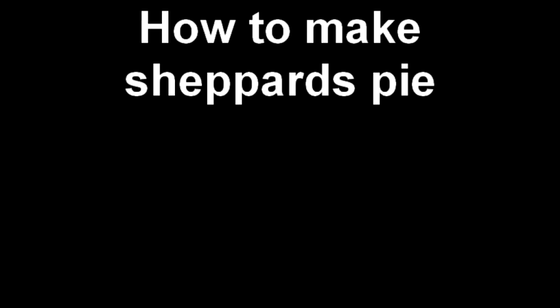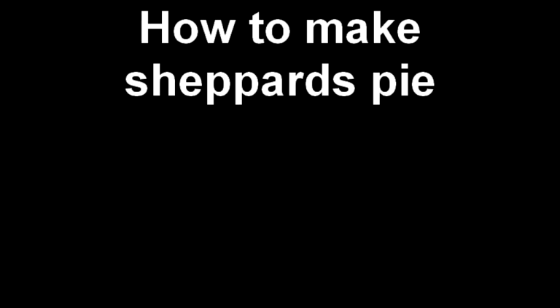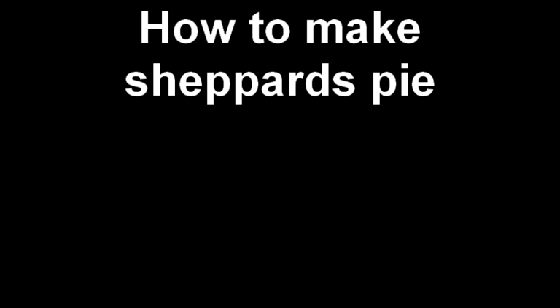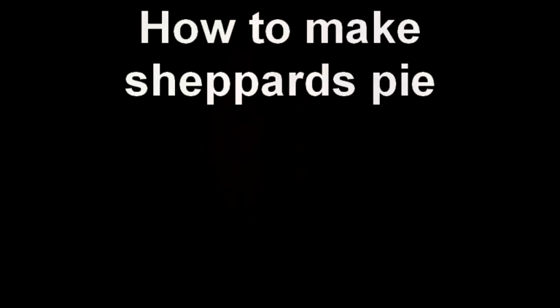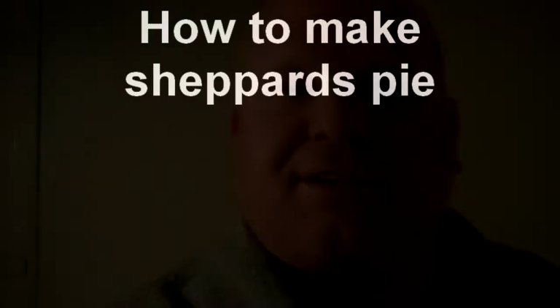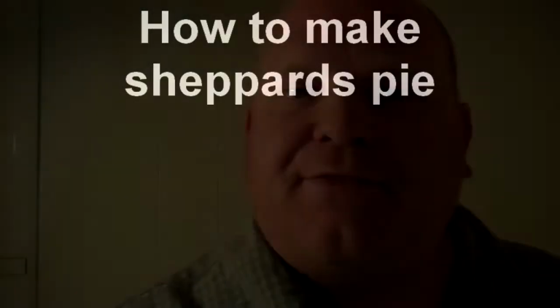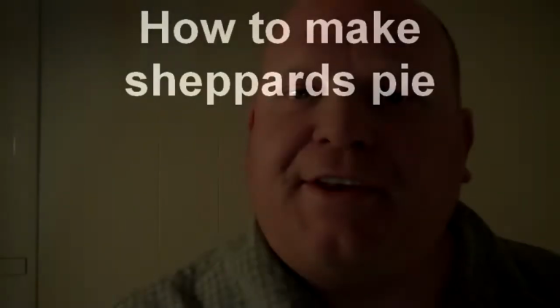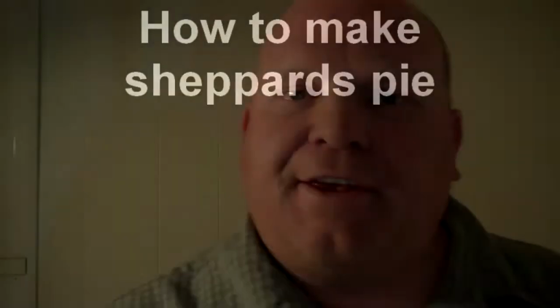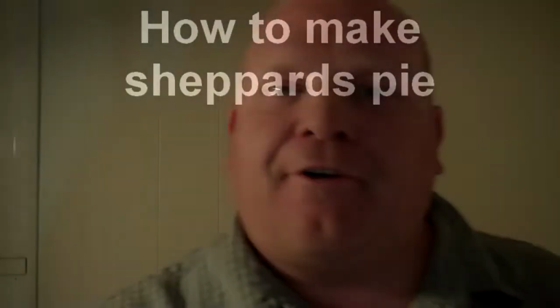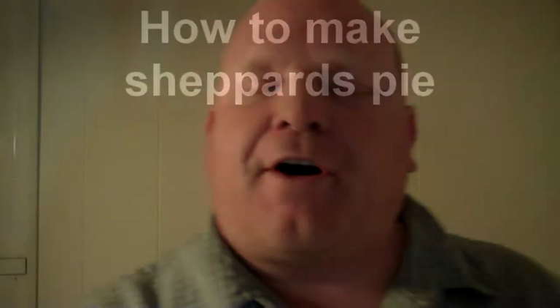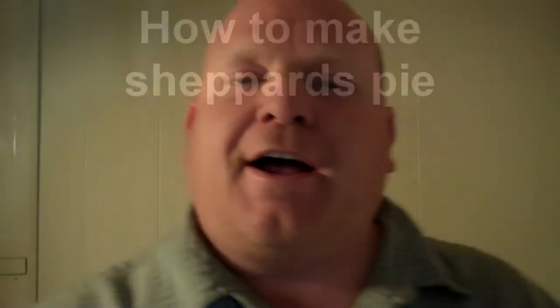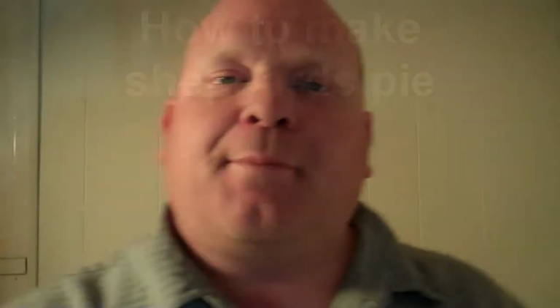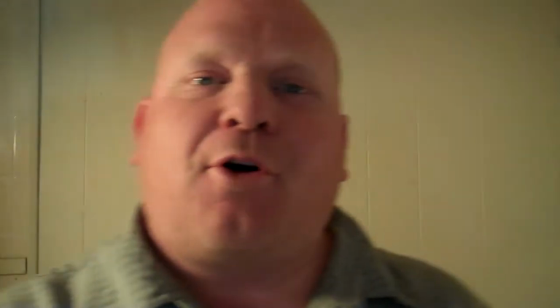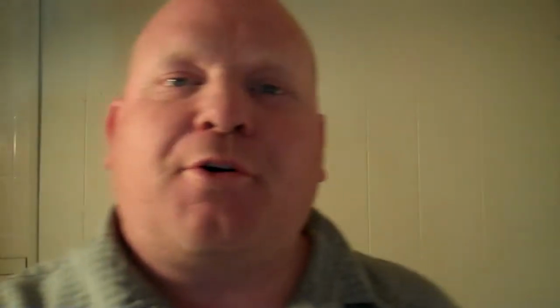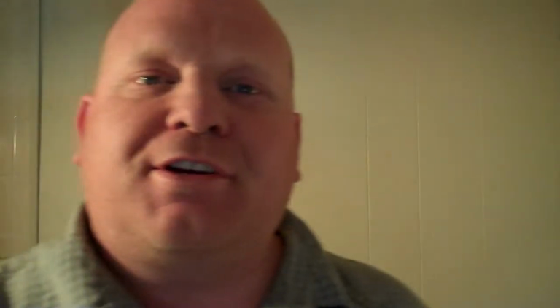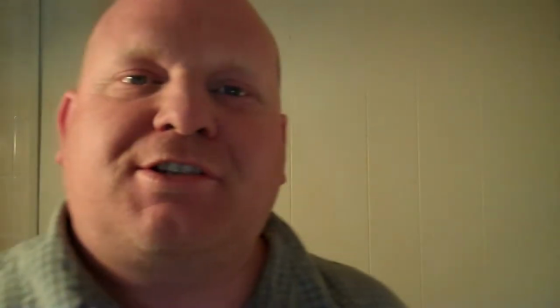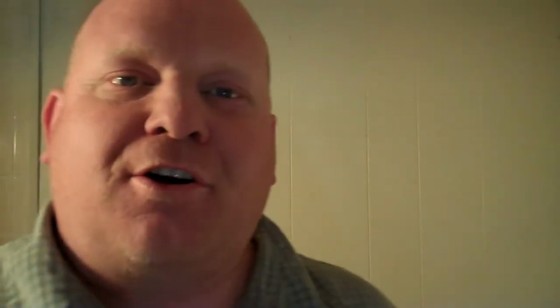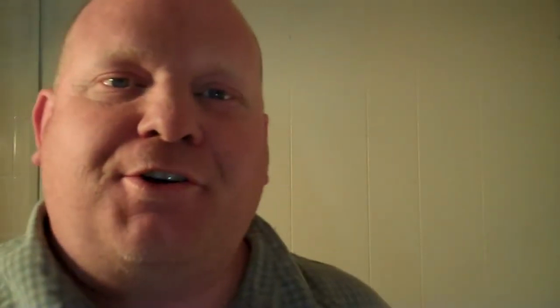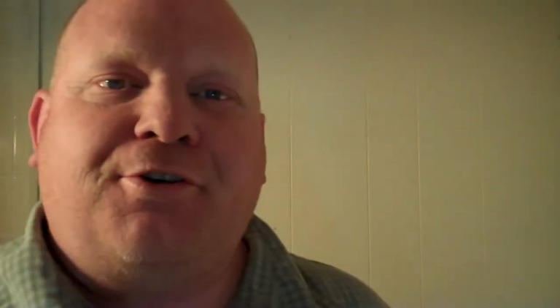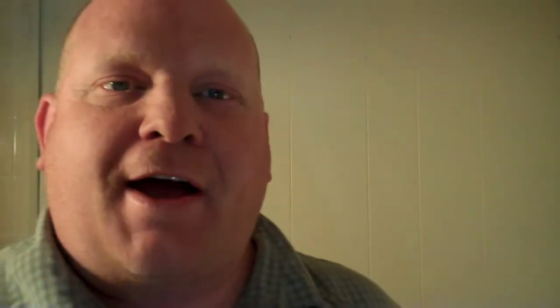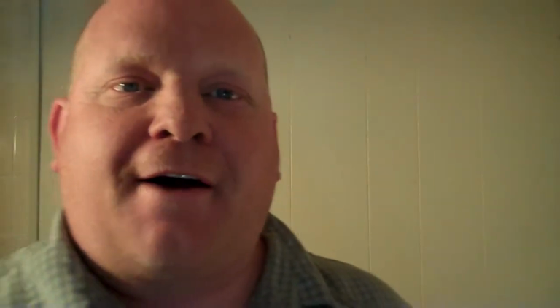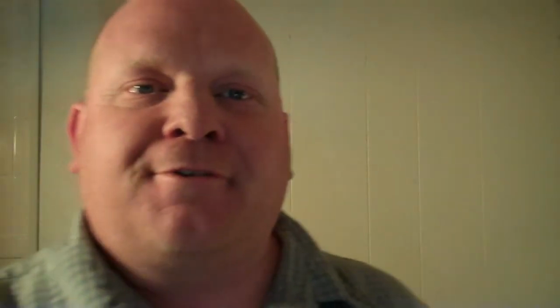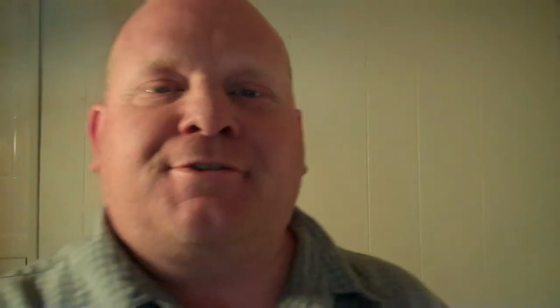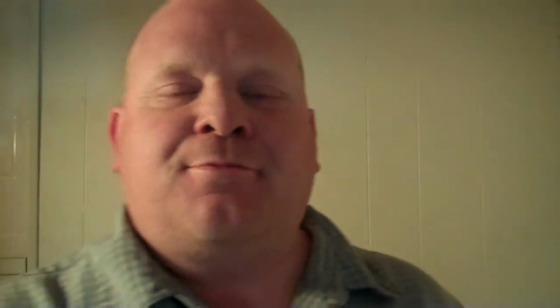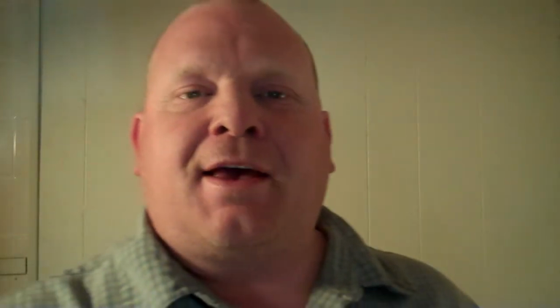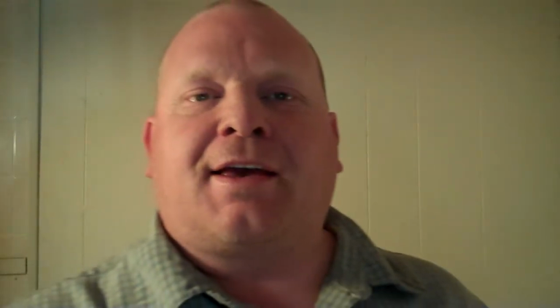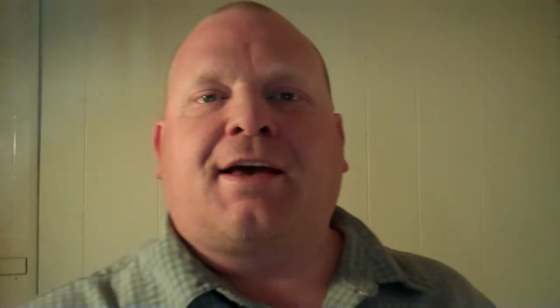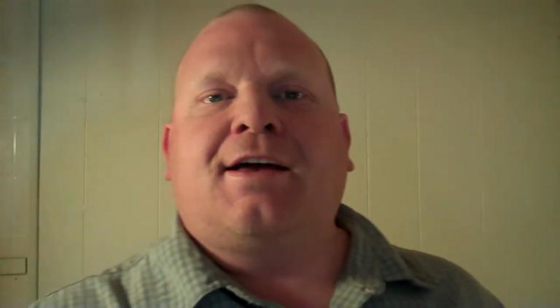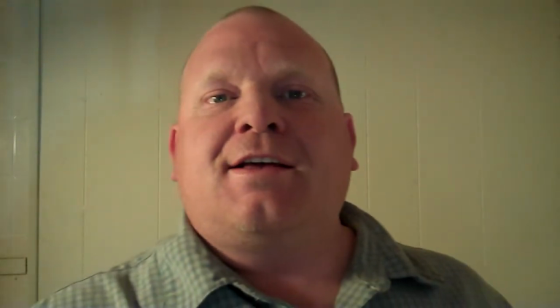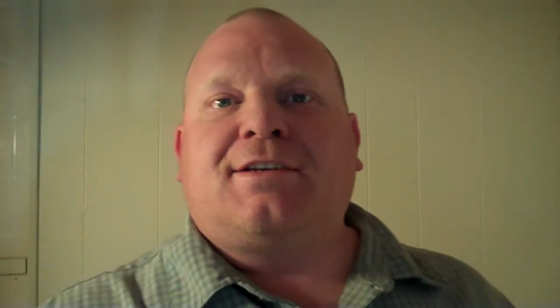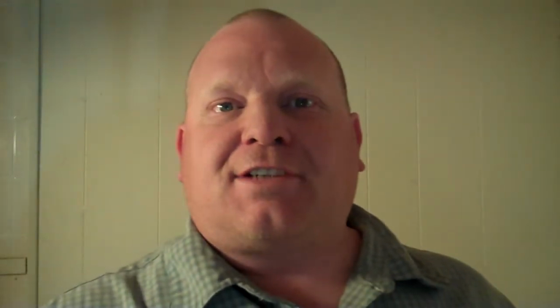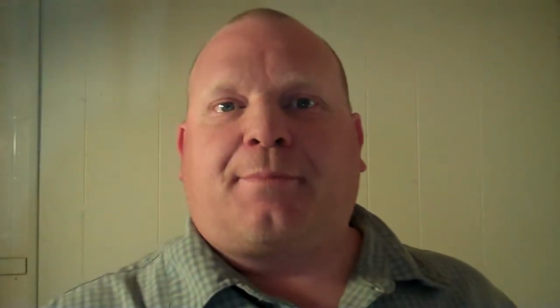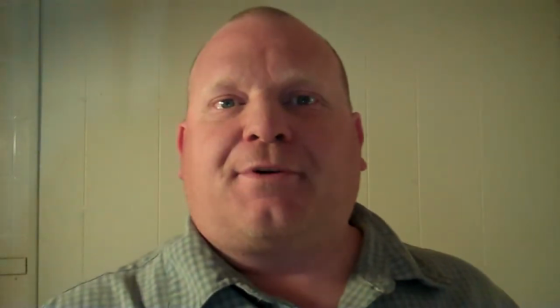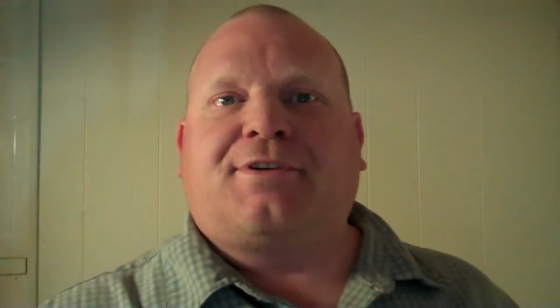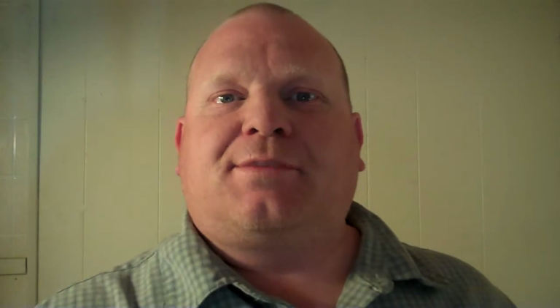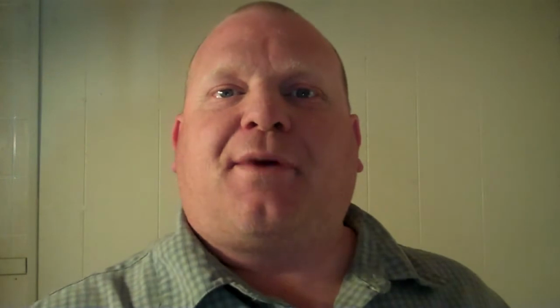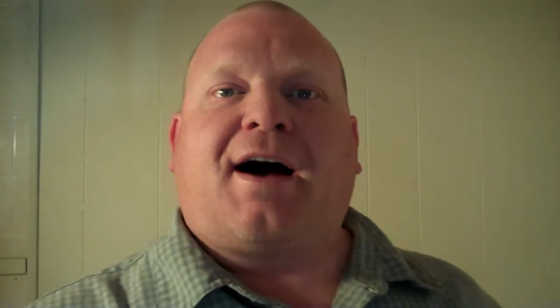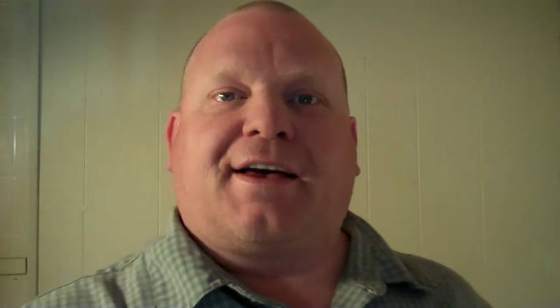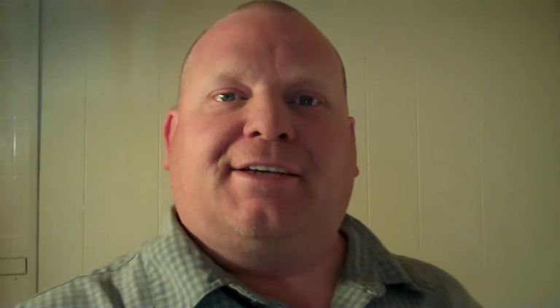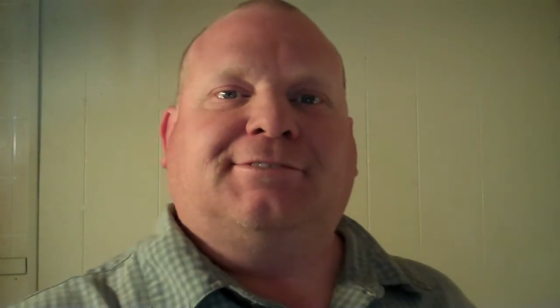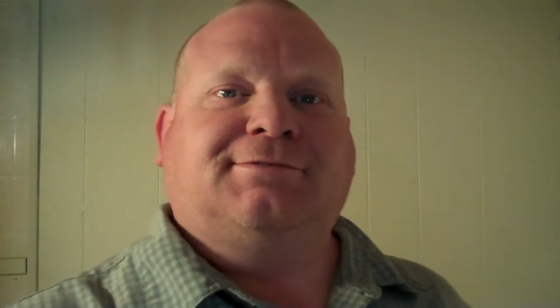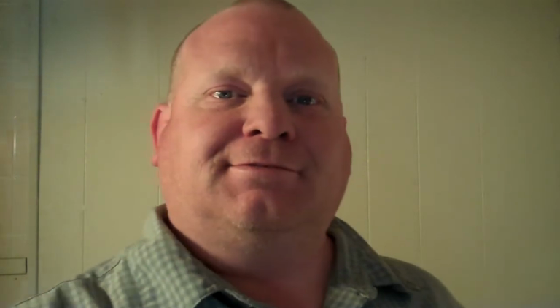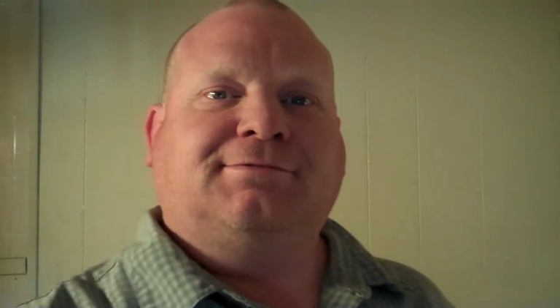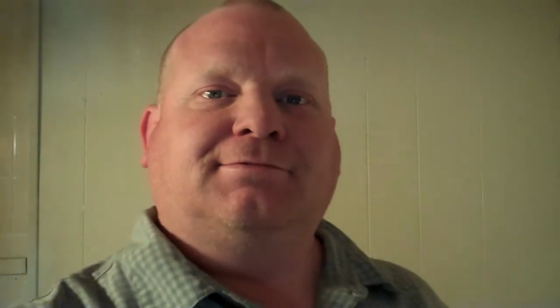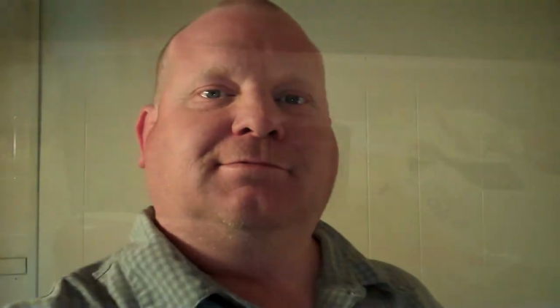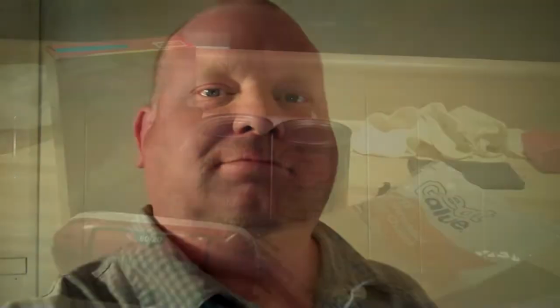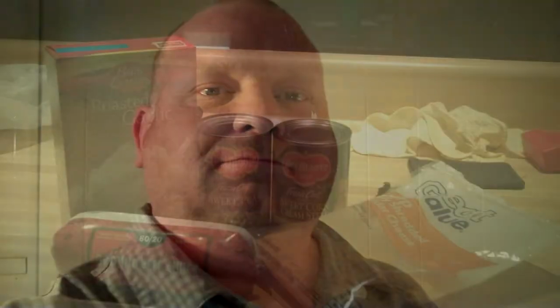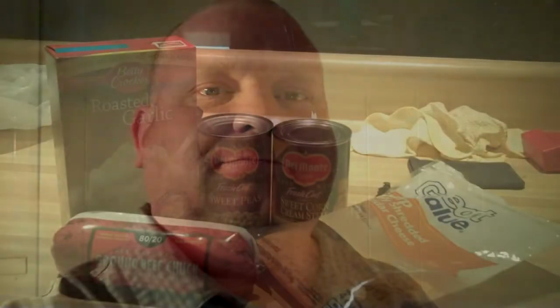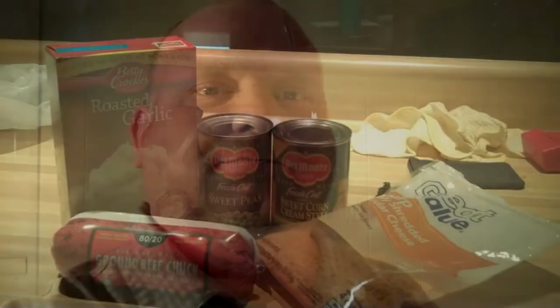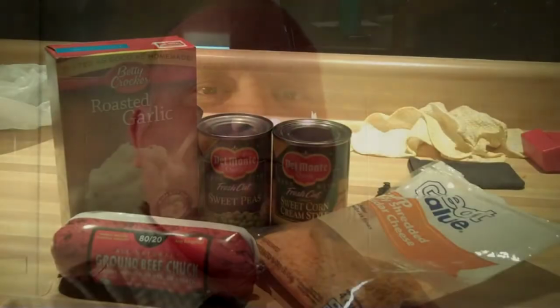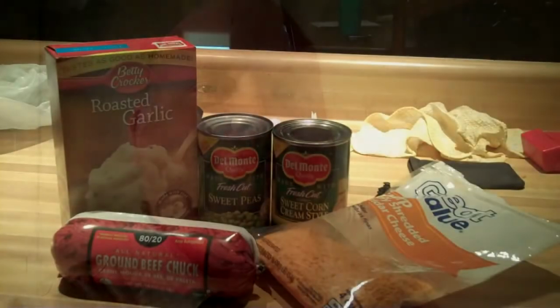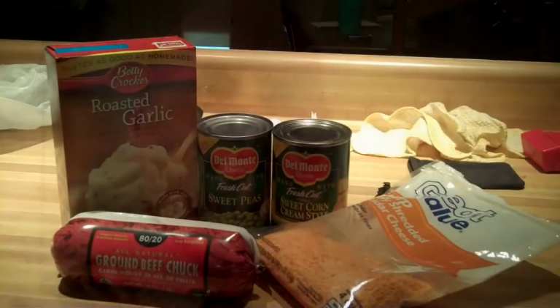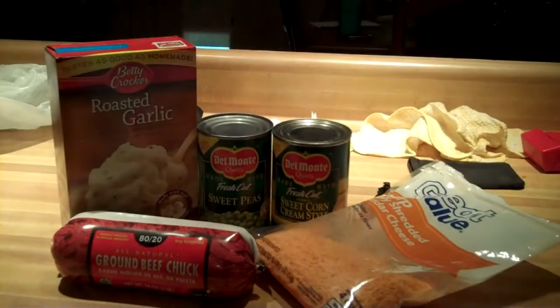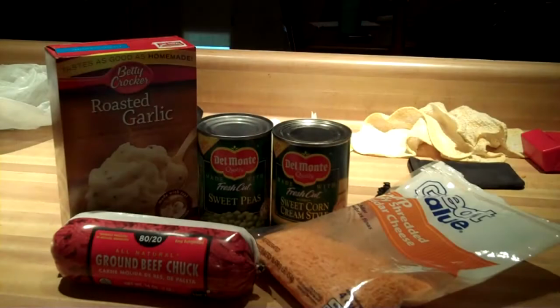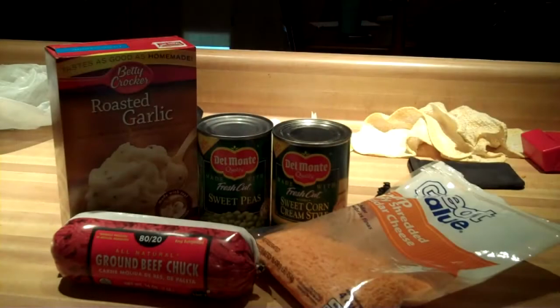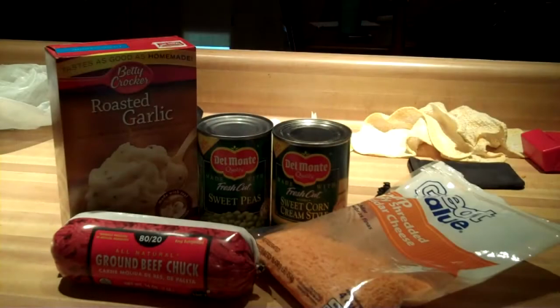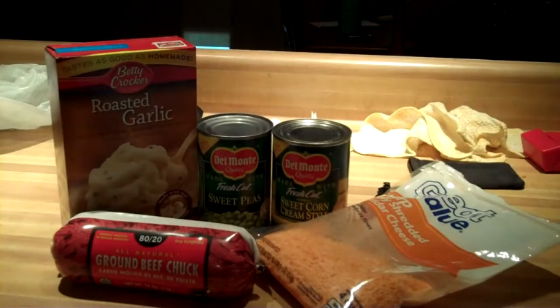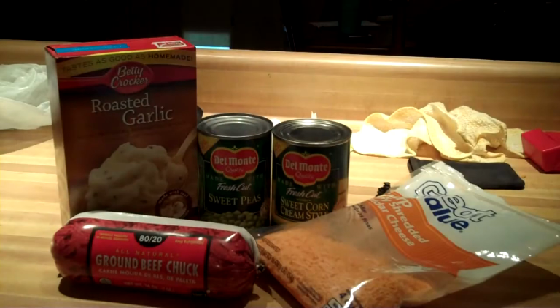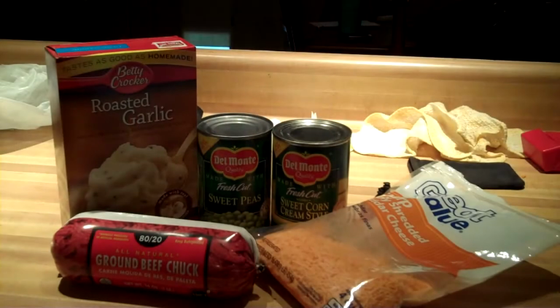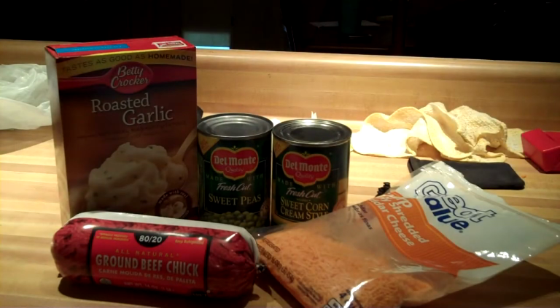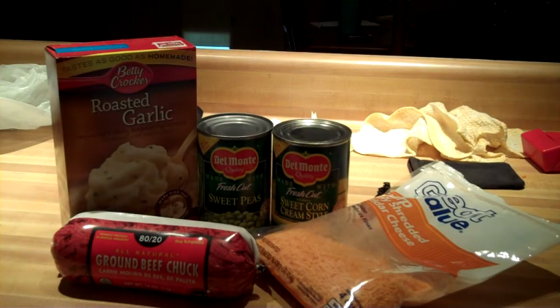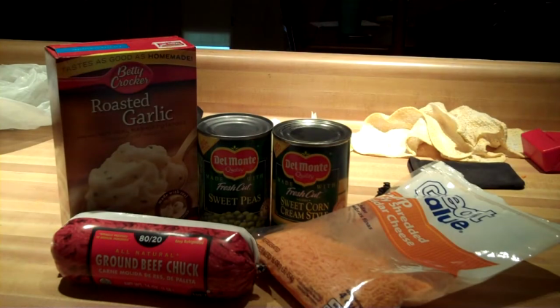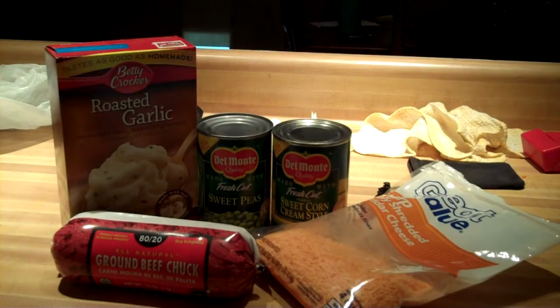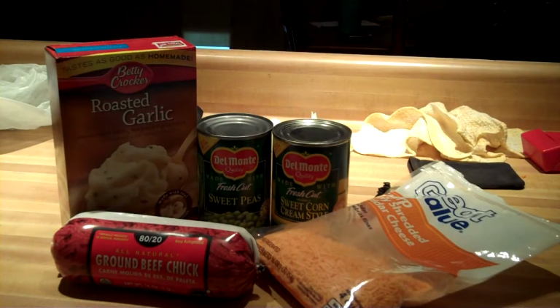In this video I'm going to show you how to make shepherd's pie. Here are the ingredients you will need.